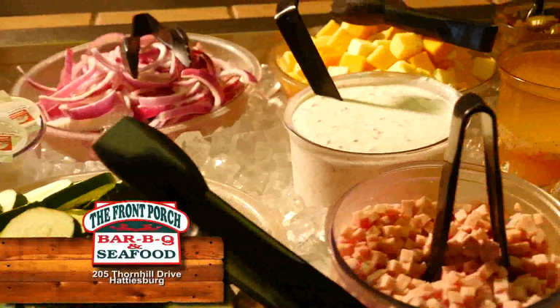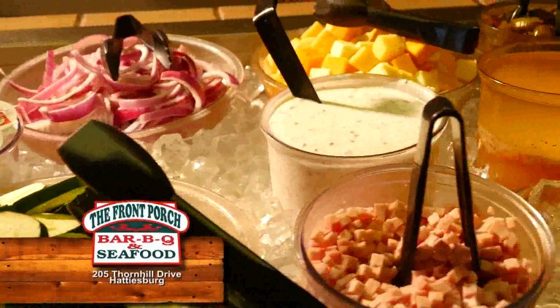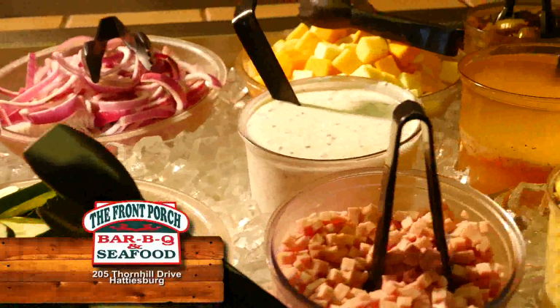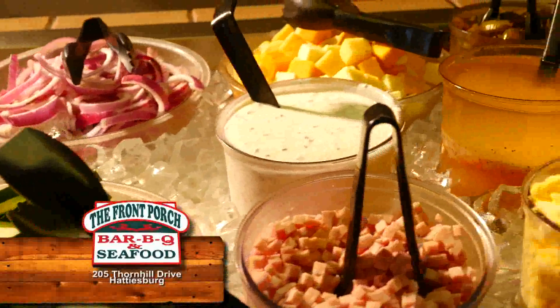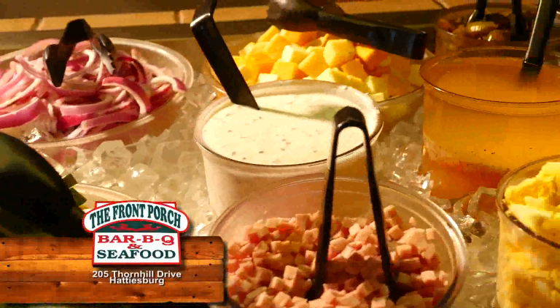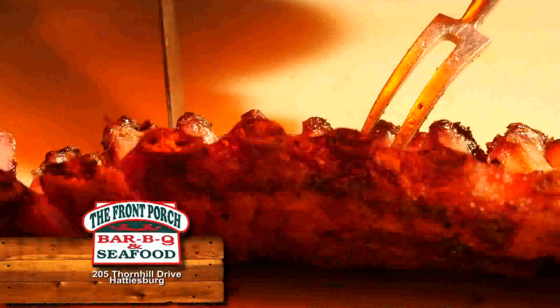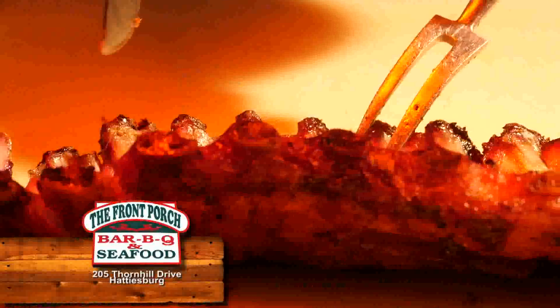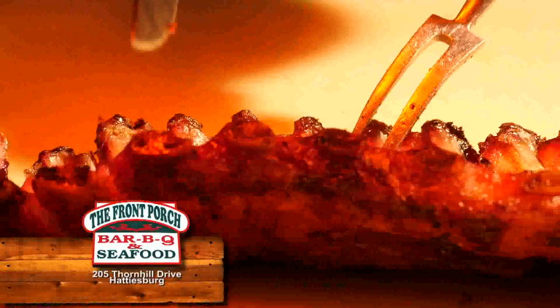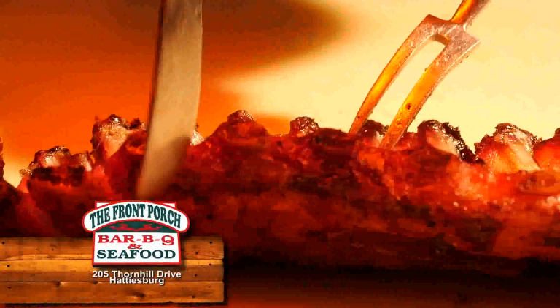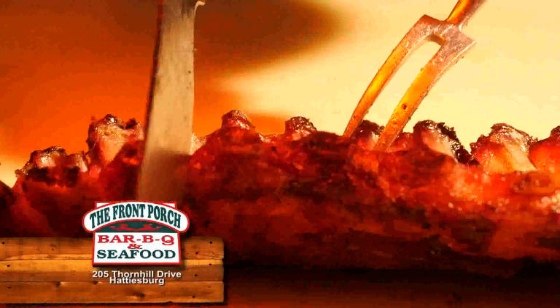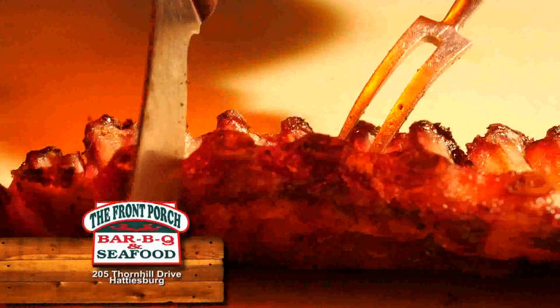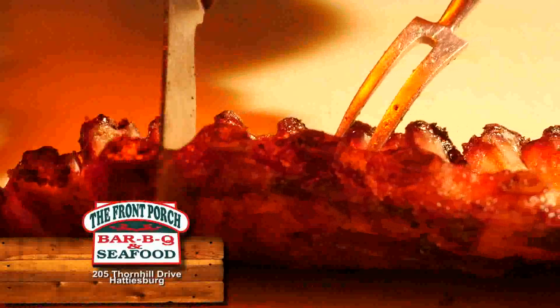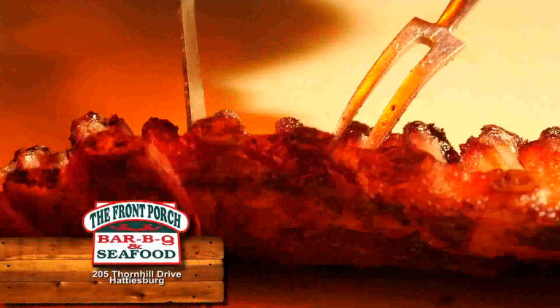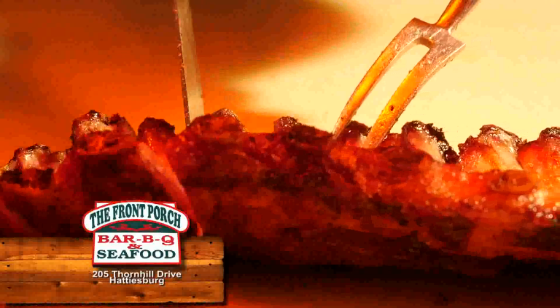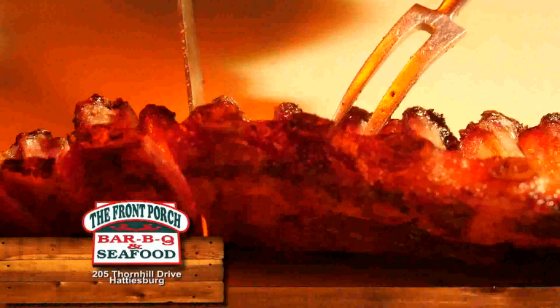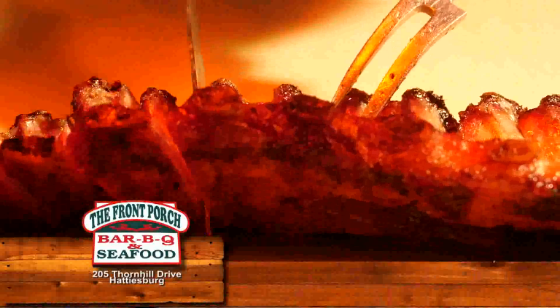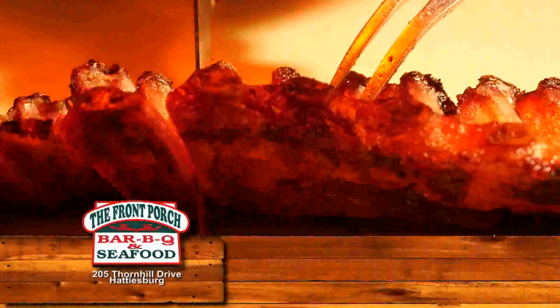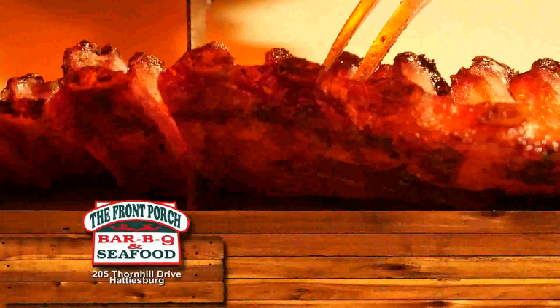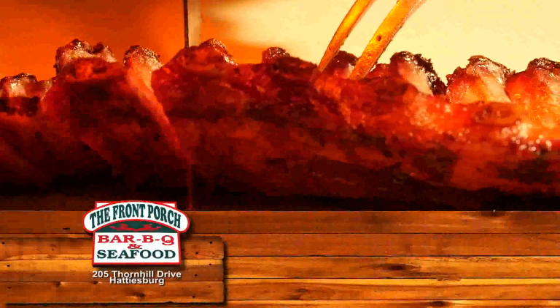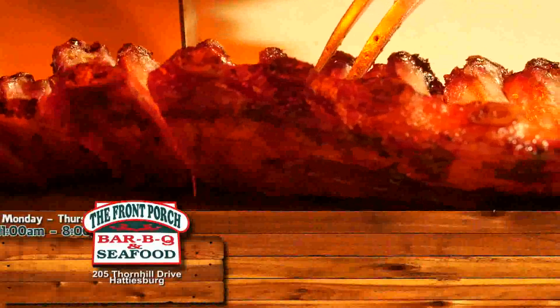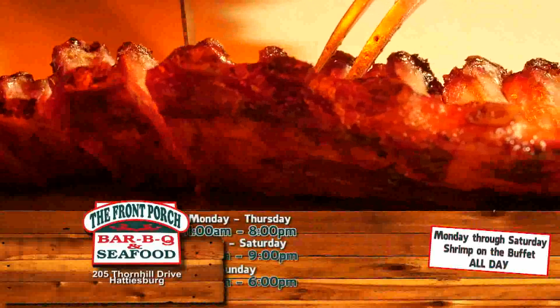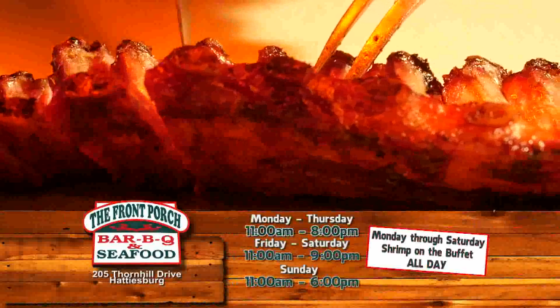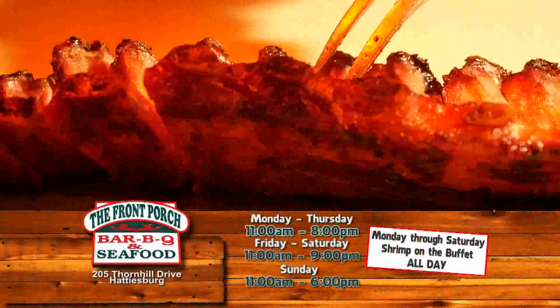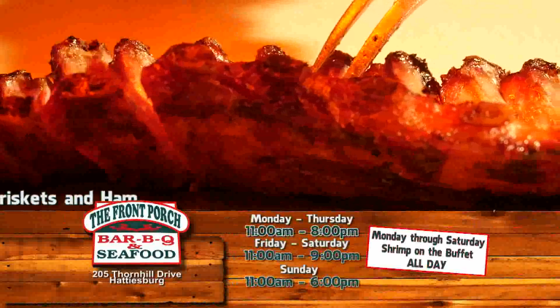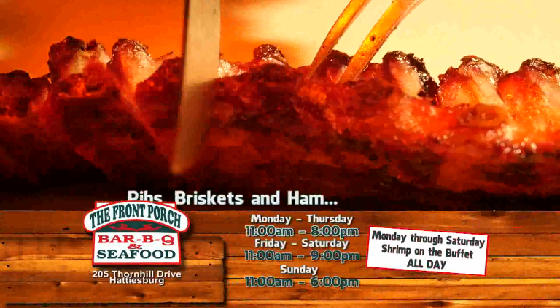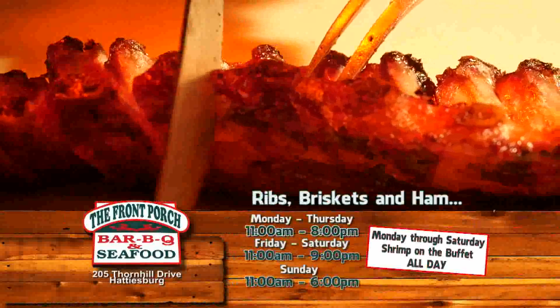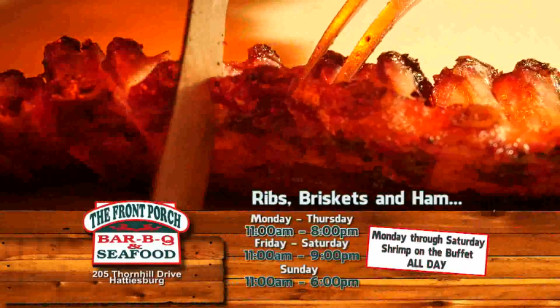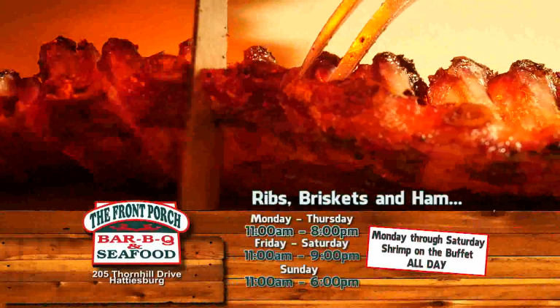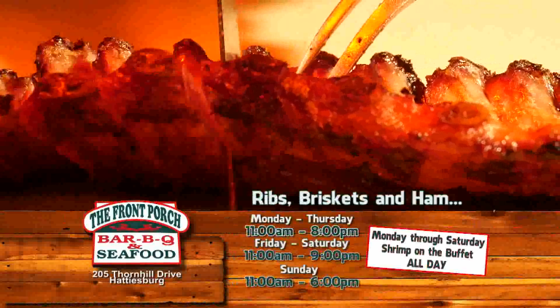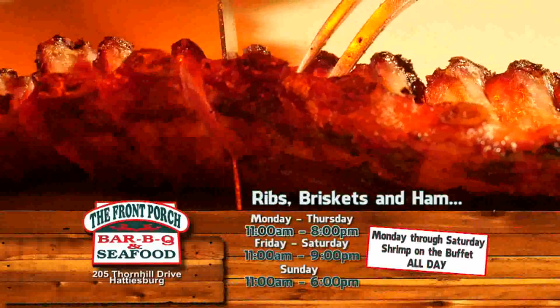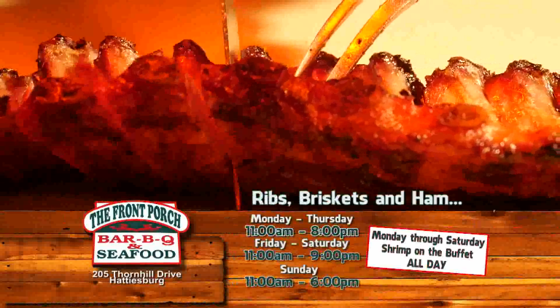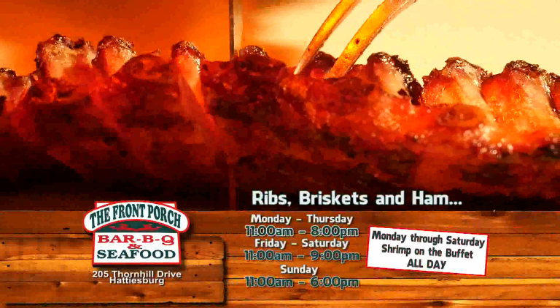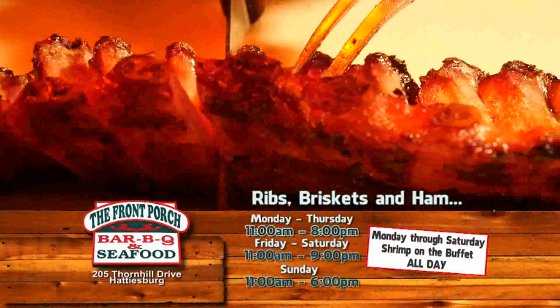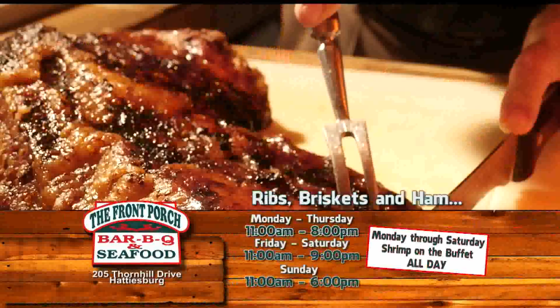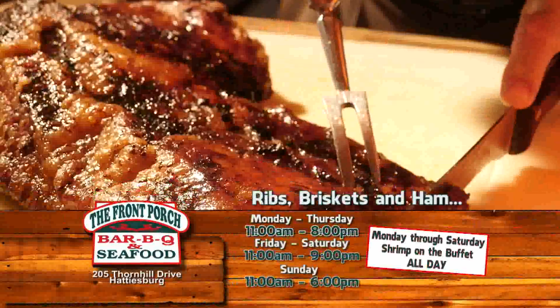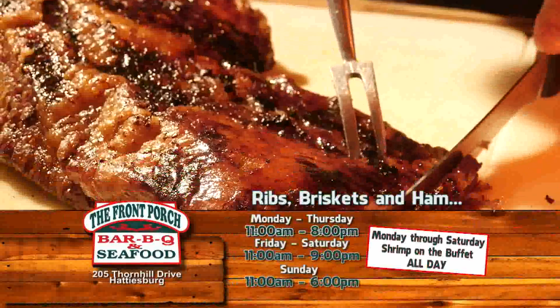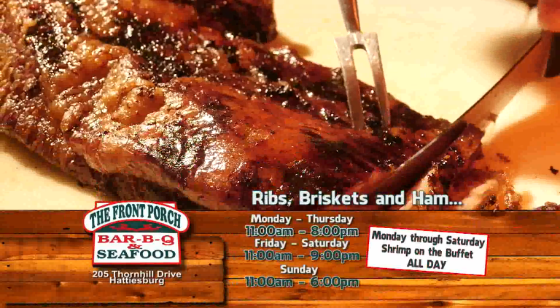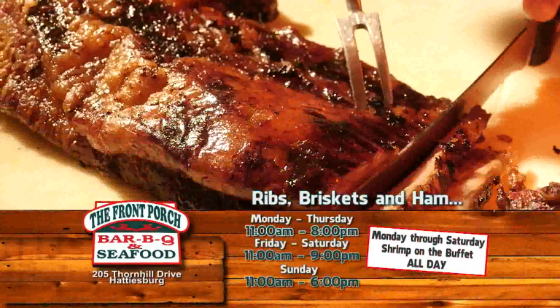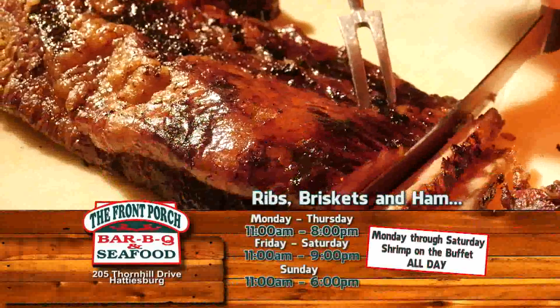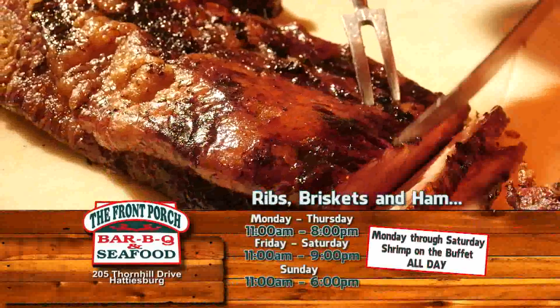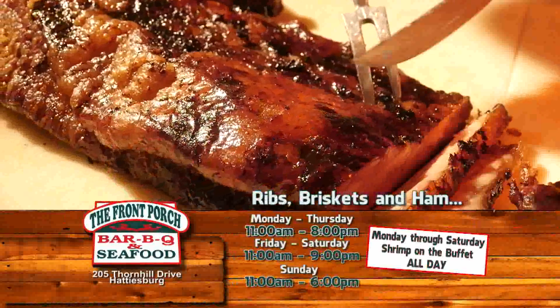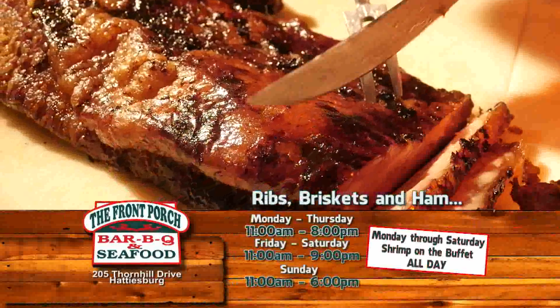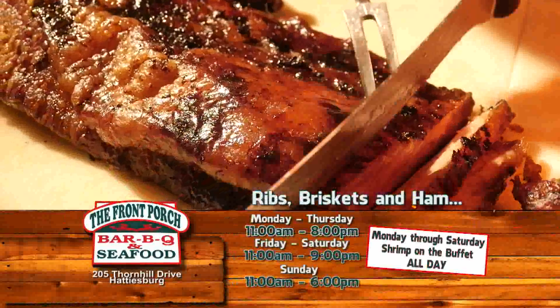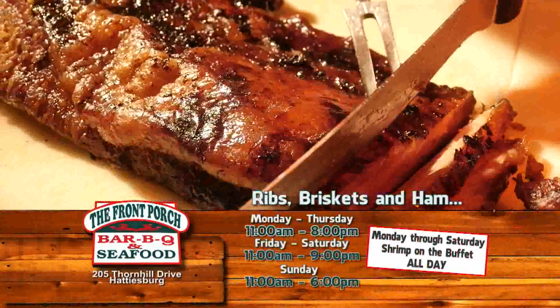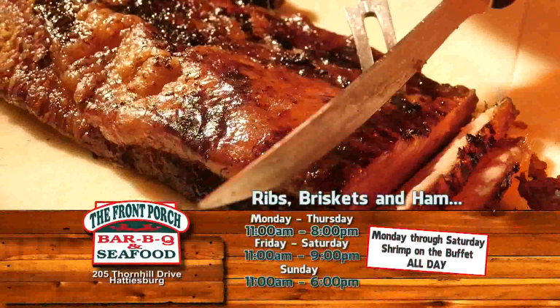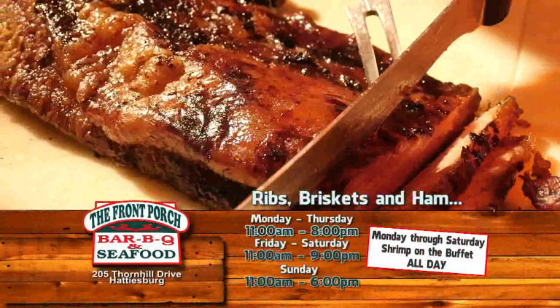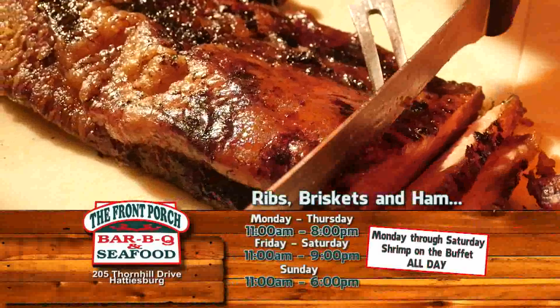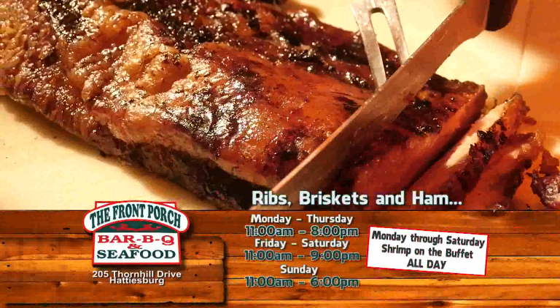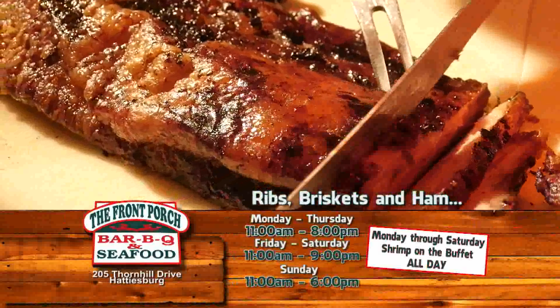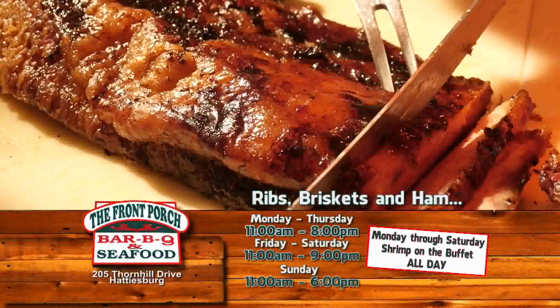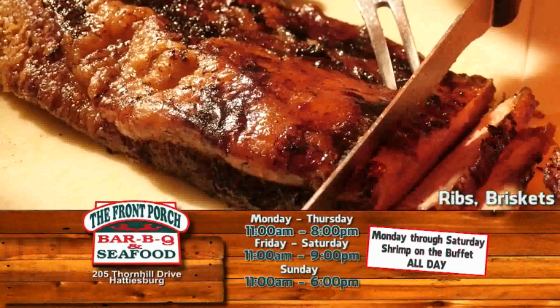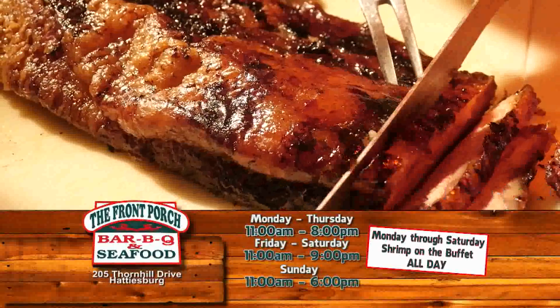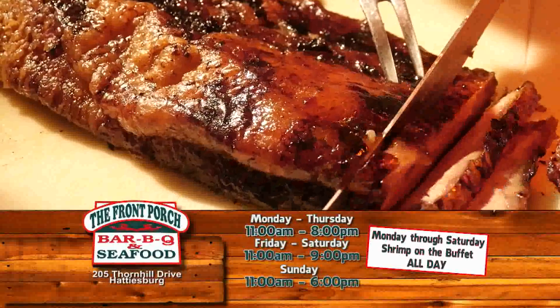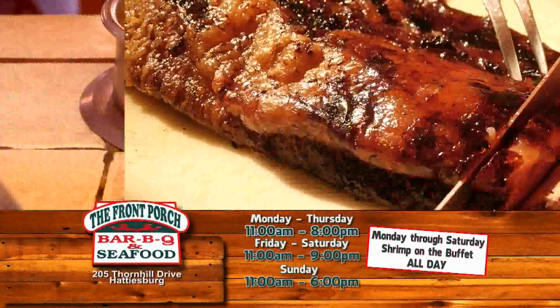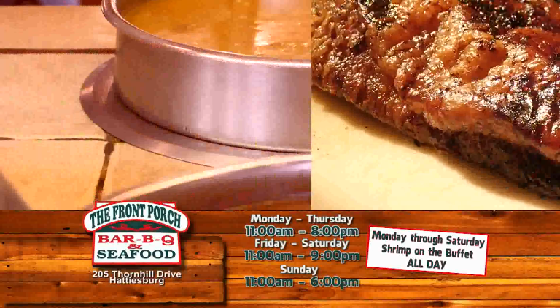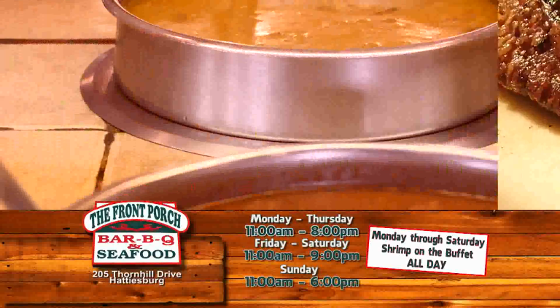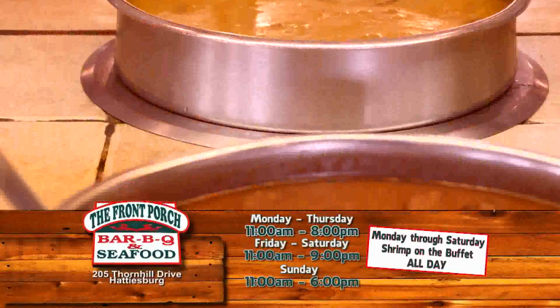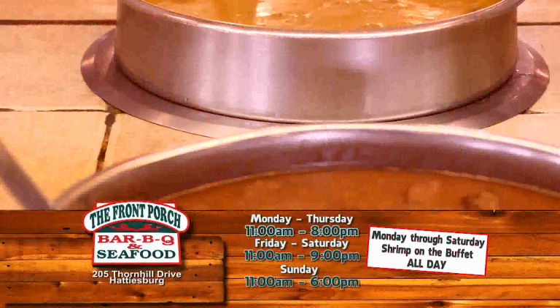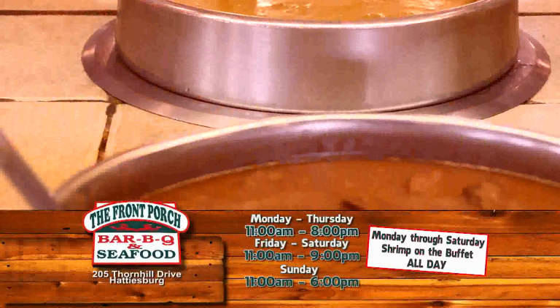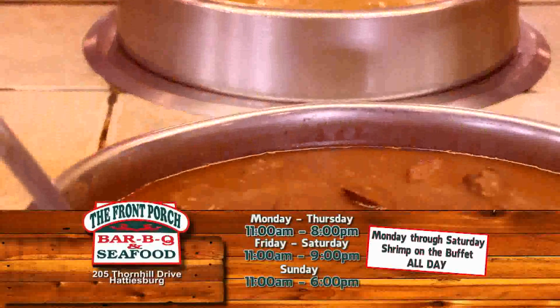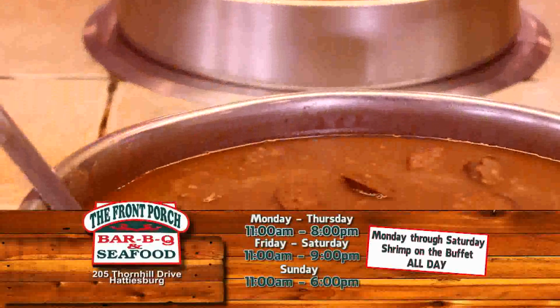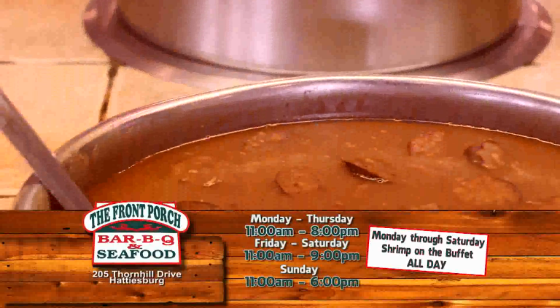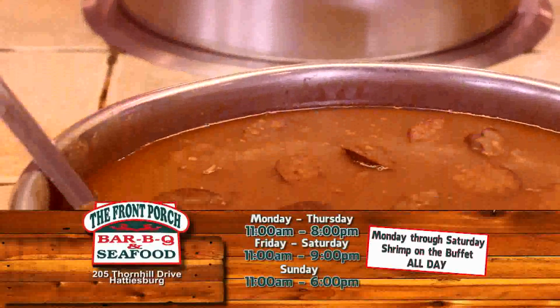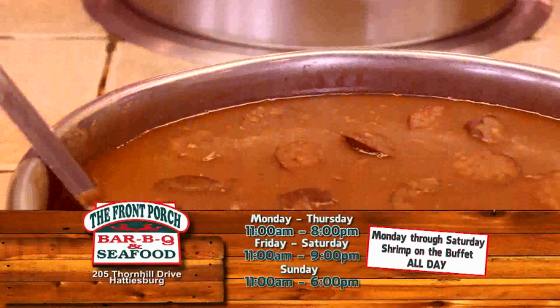As you cruise down the buffet lines, your first stop is the carving tables with ribs, brisket, and ham. Then you'll come across super sides and soups.